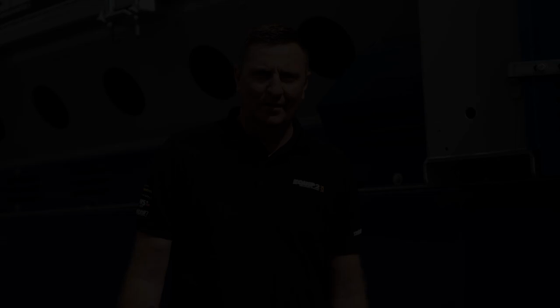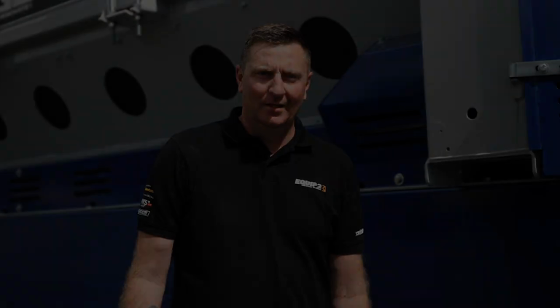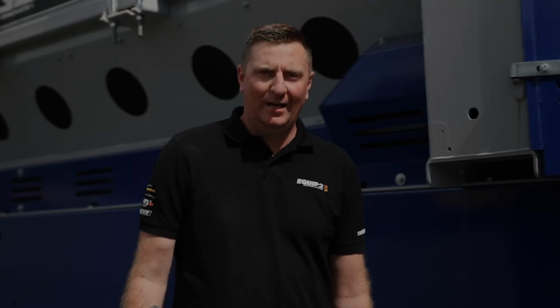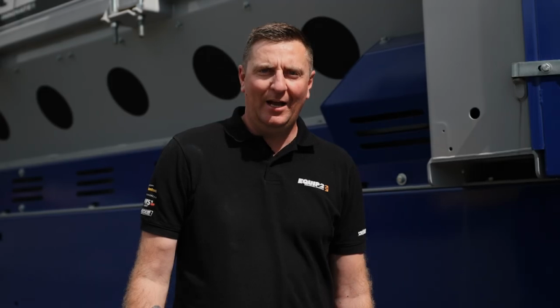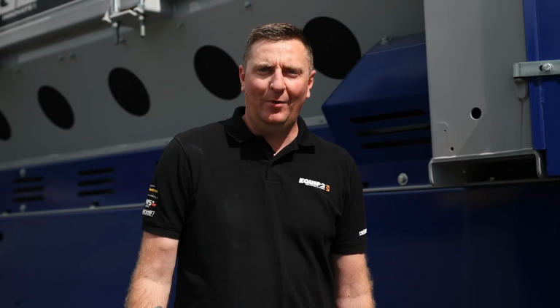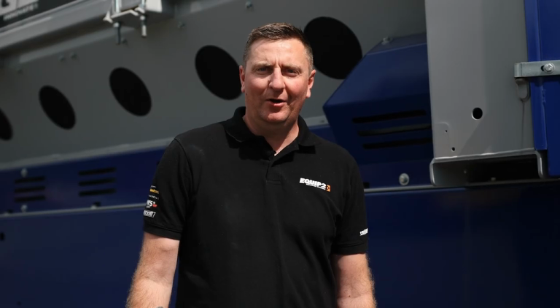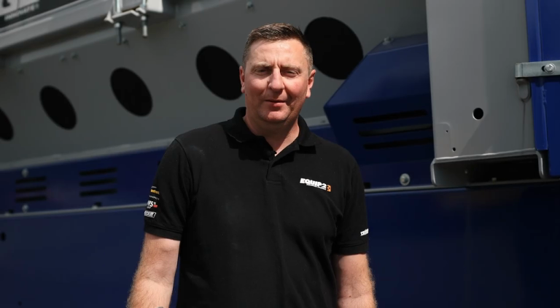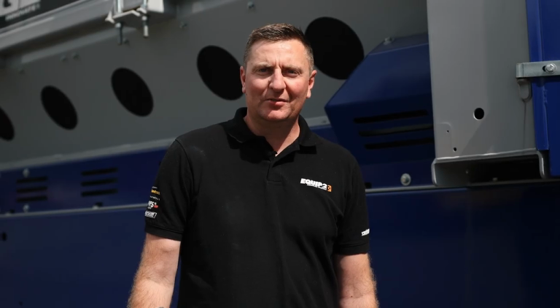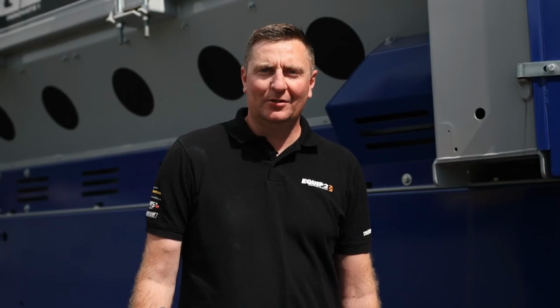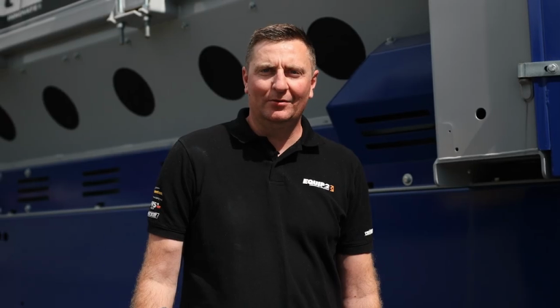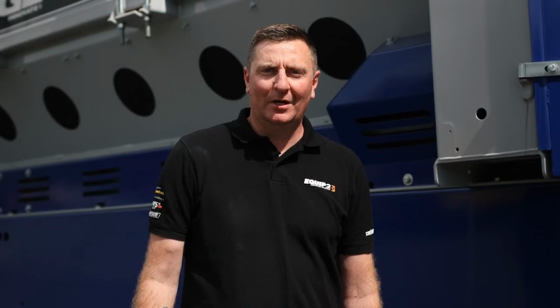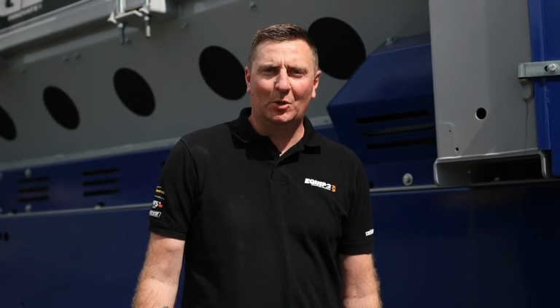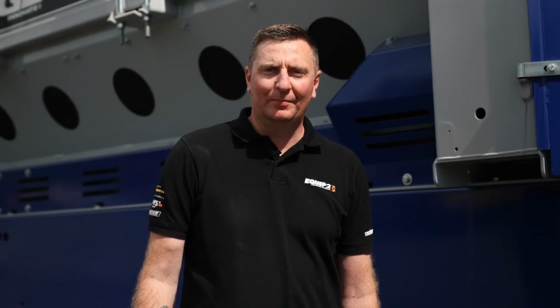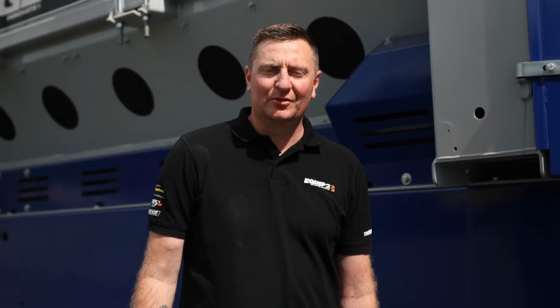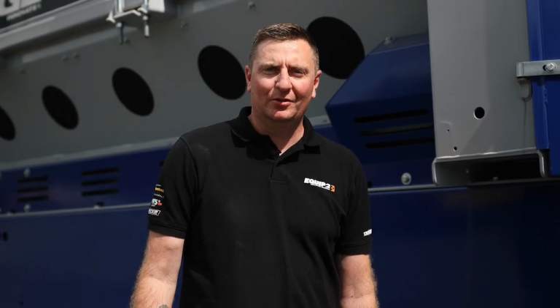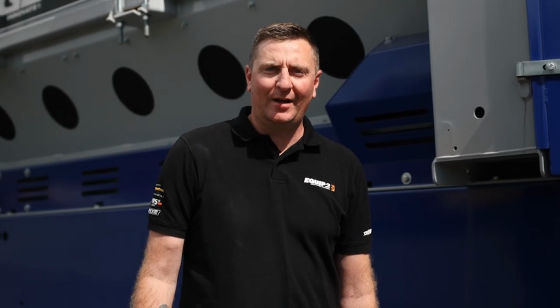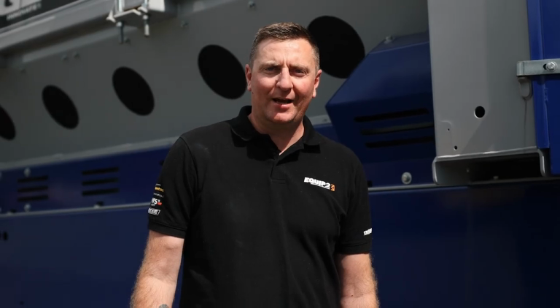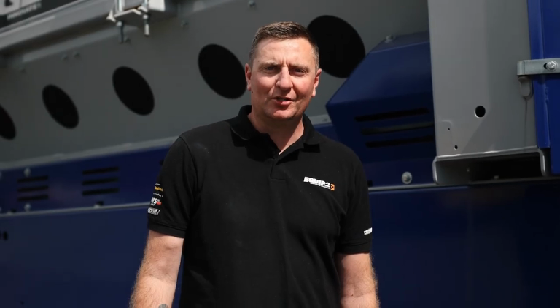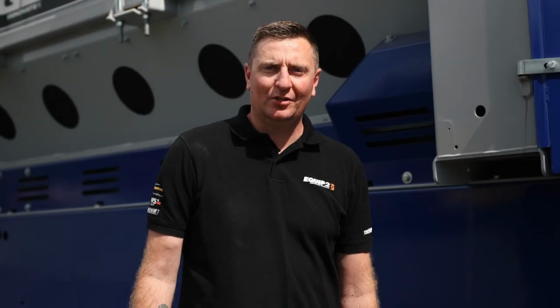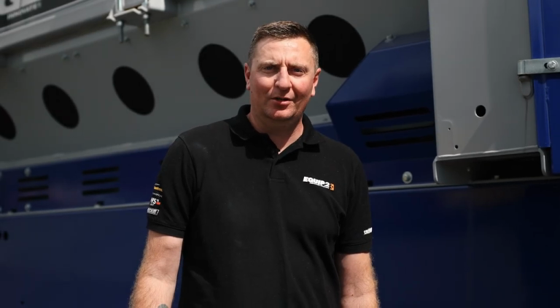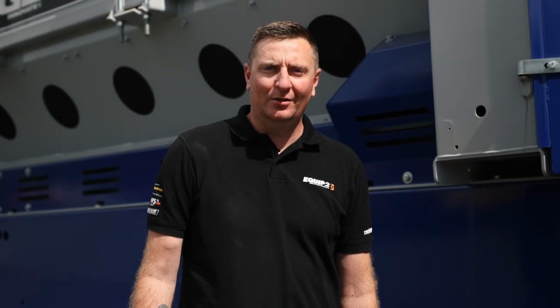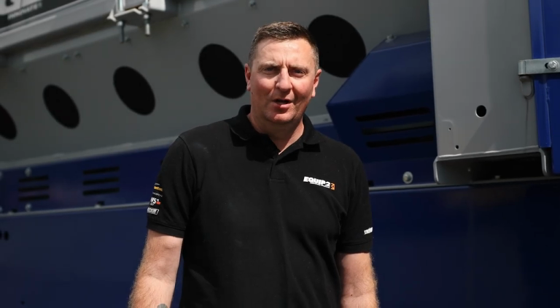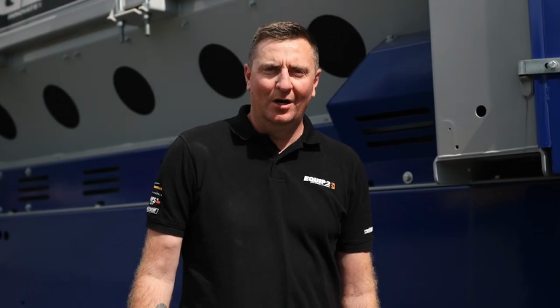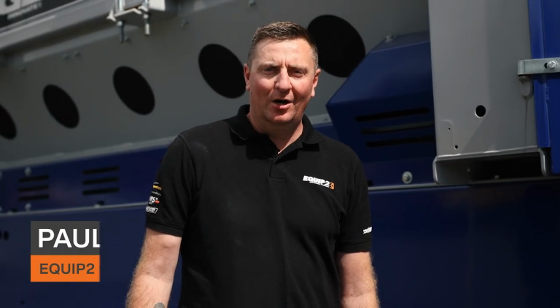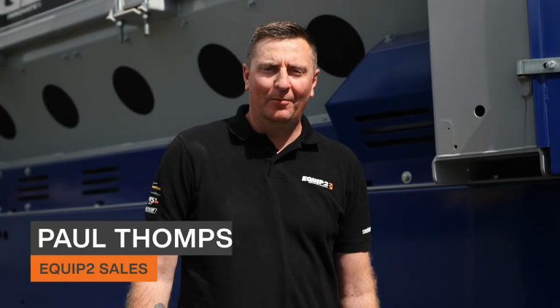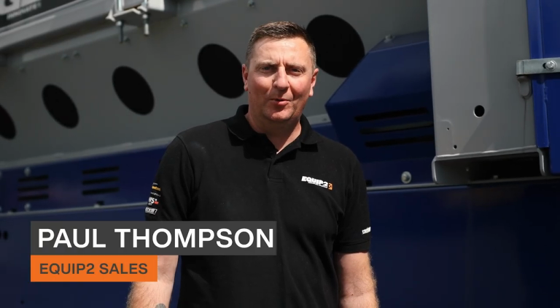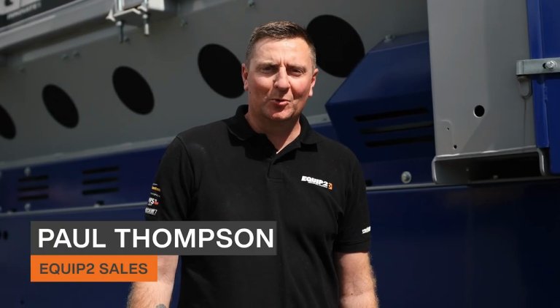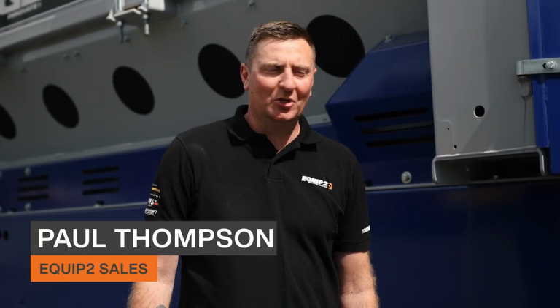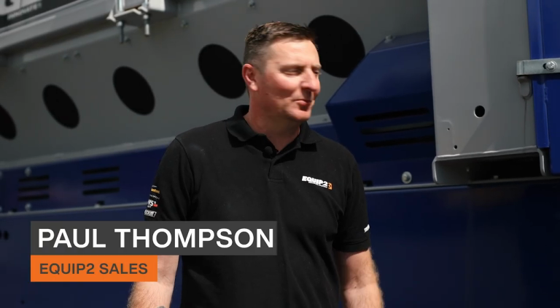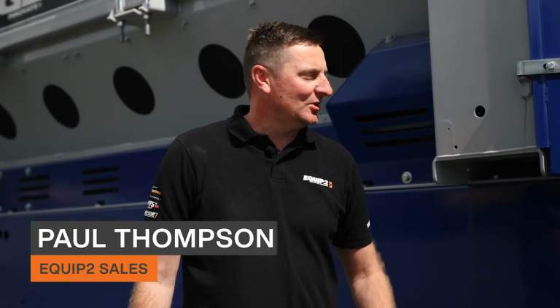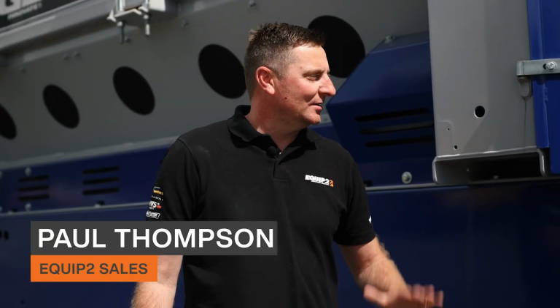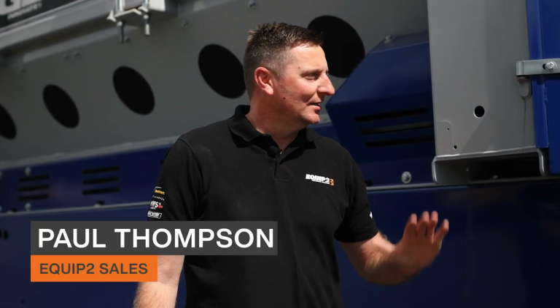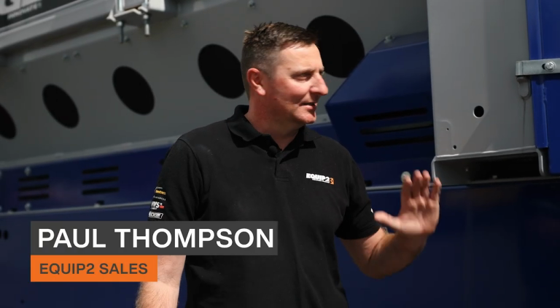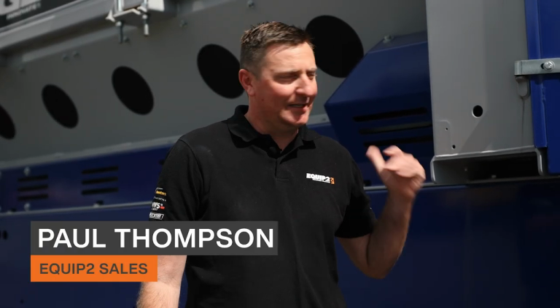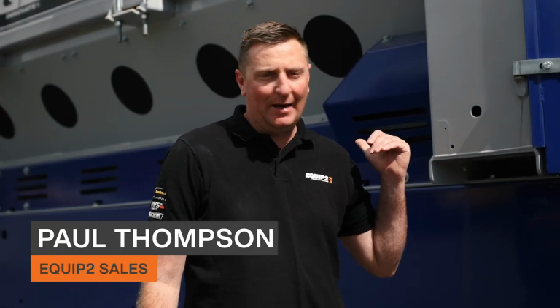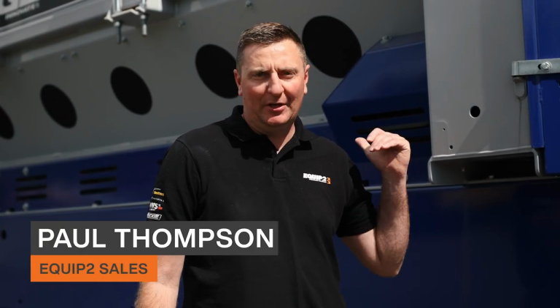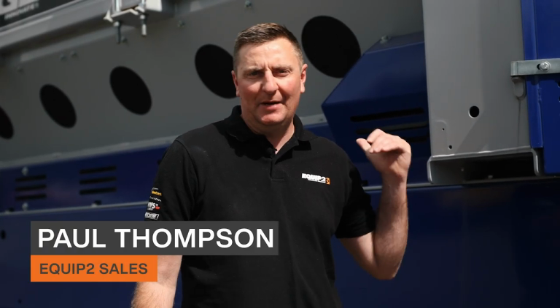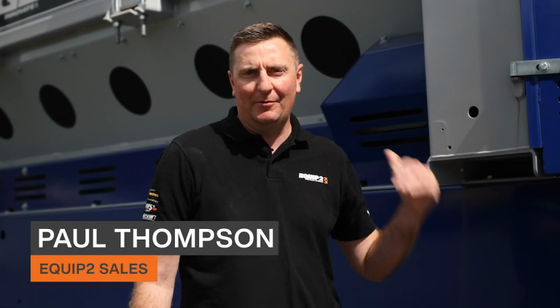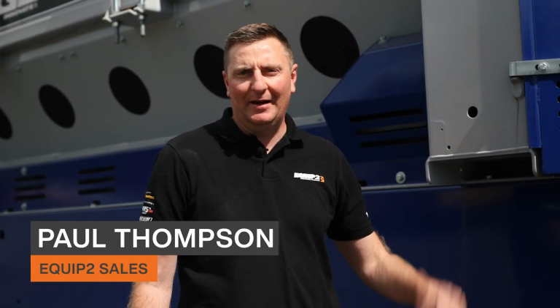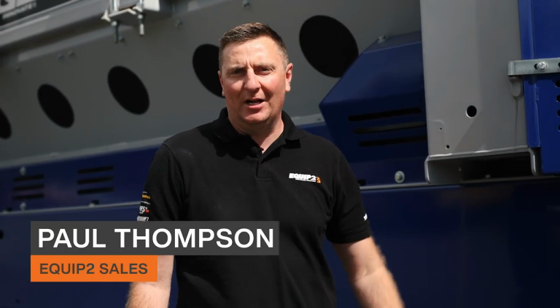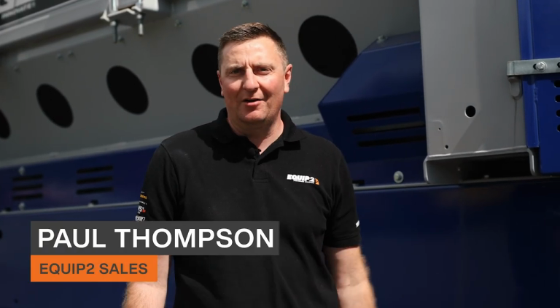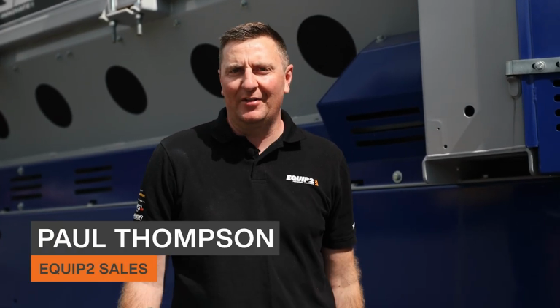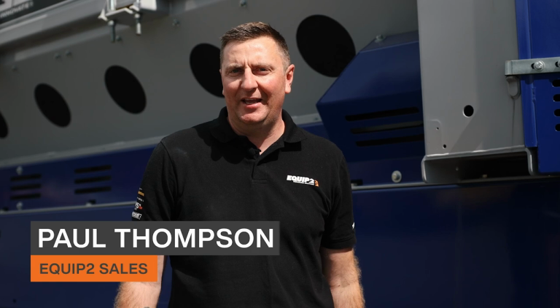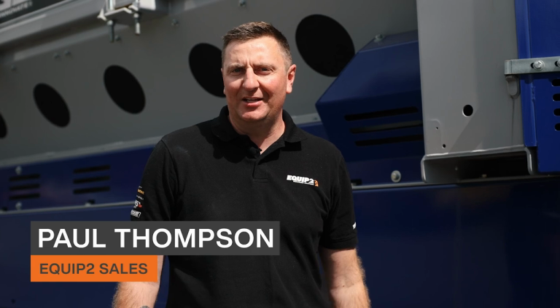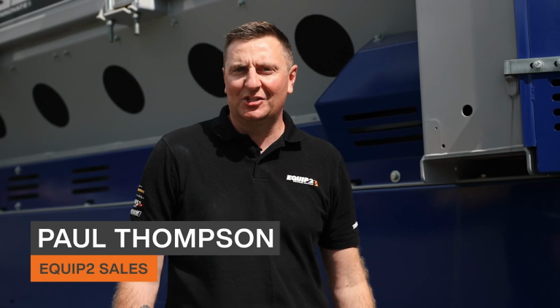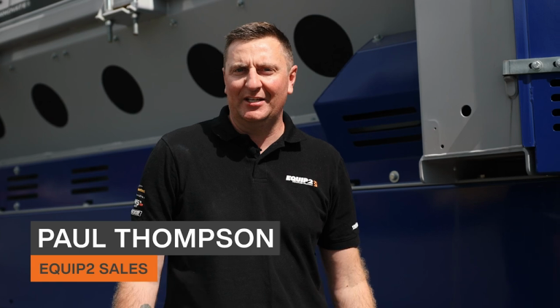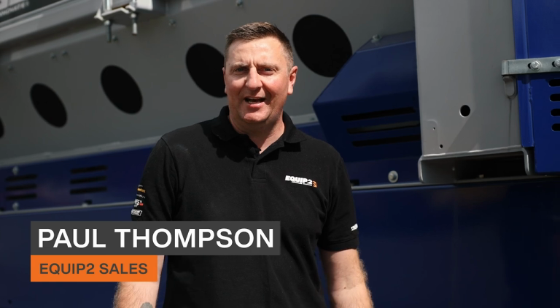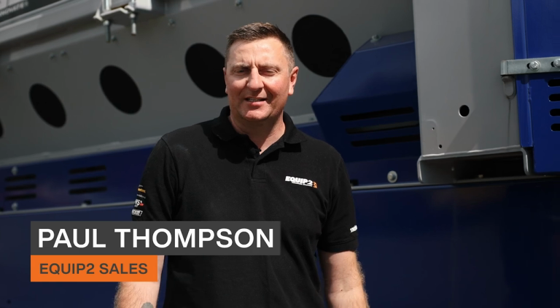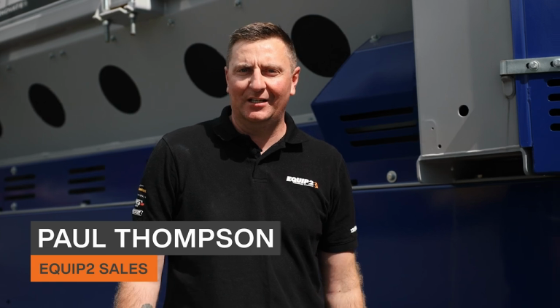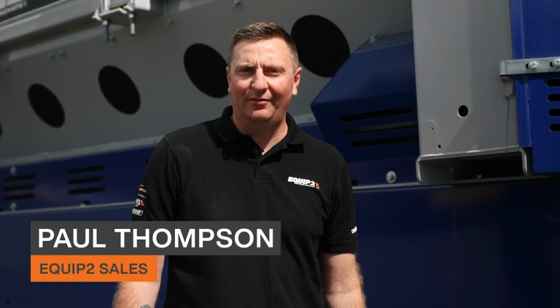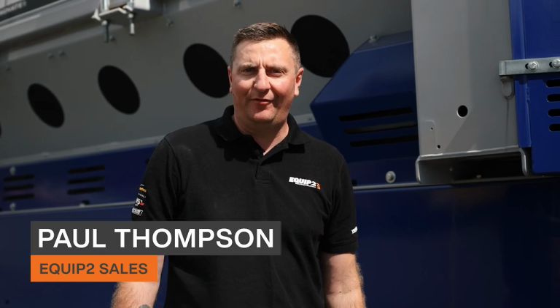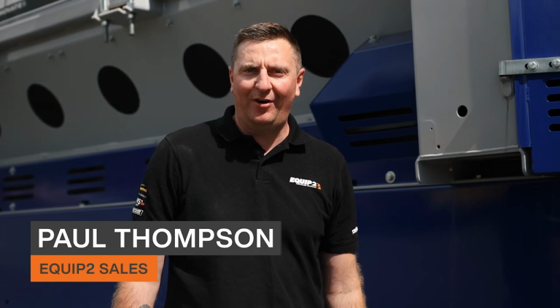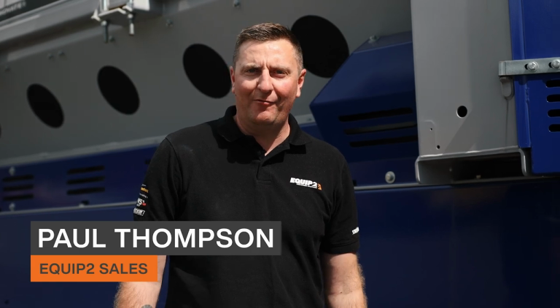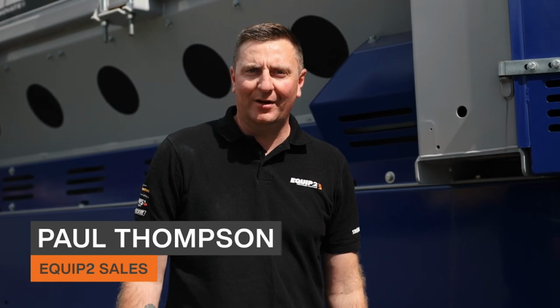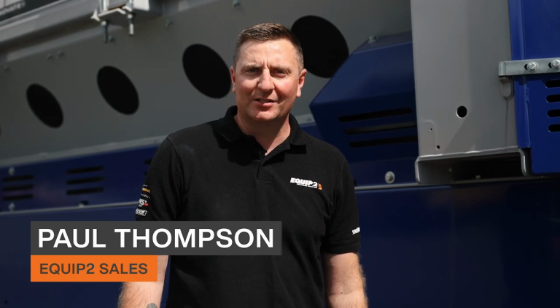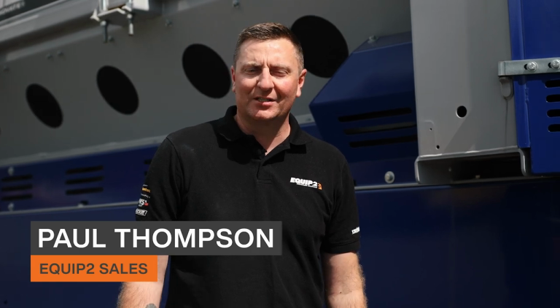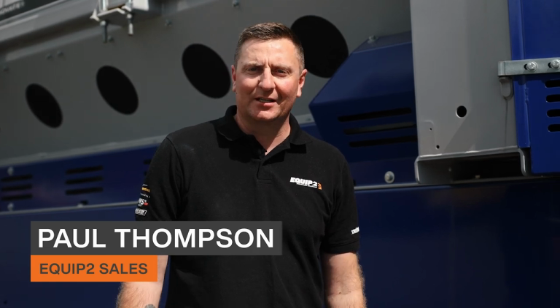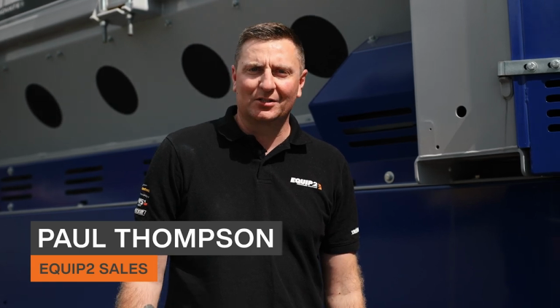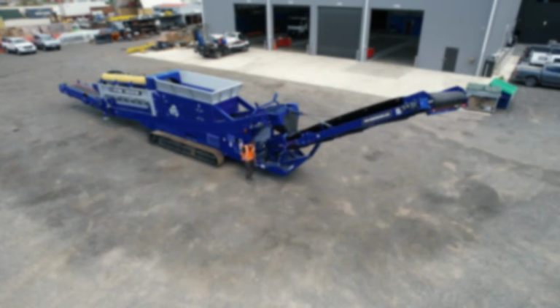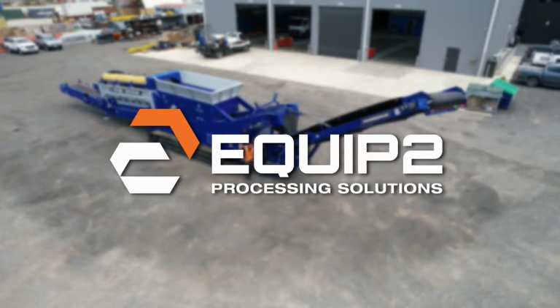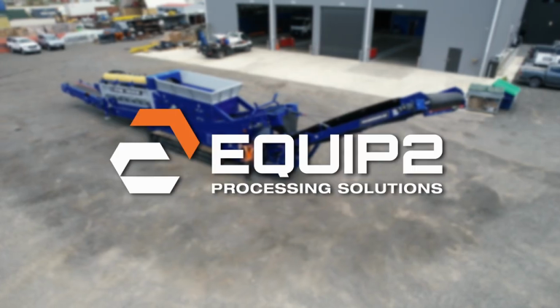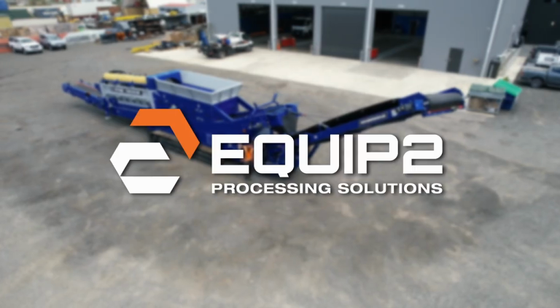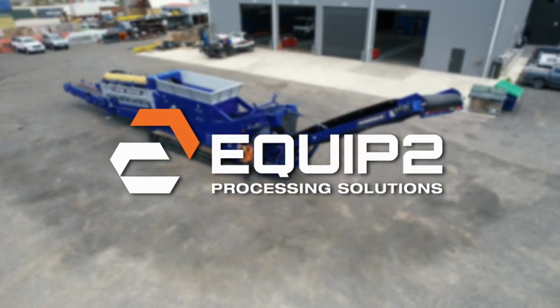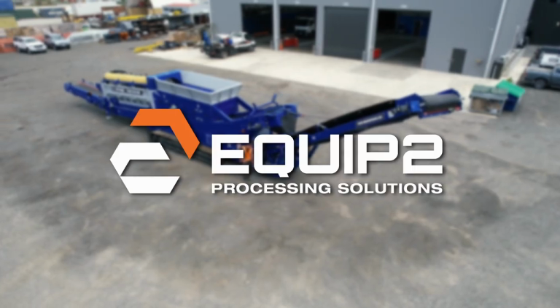Hey, welcome to Equip2HQ. I'm Paul Thompson. Today we're going to be running over the Edge TRT 516 trommel screen.